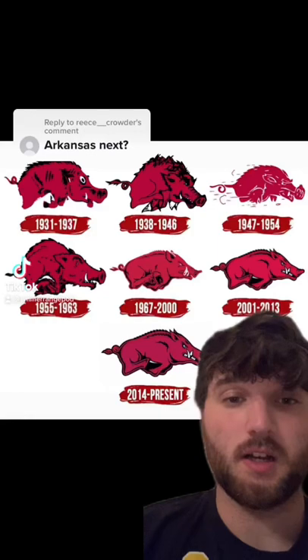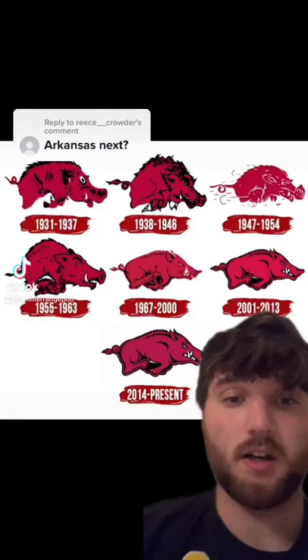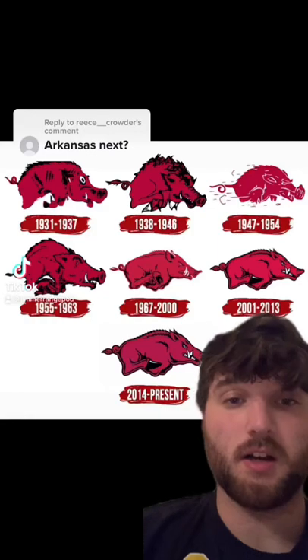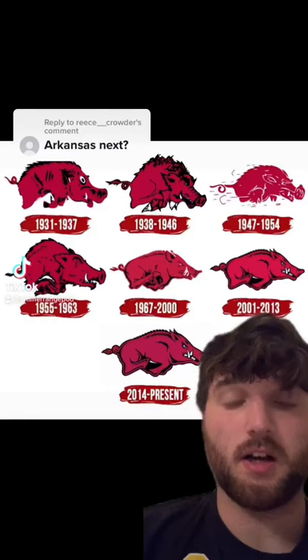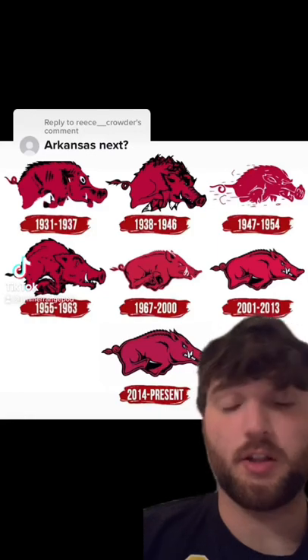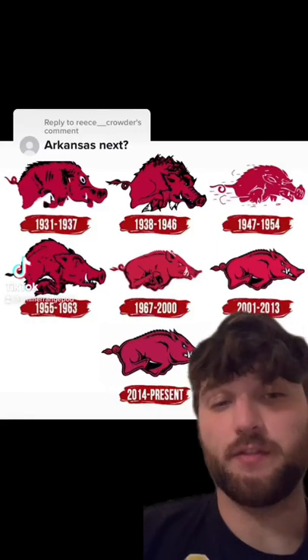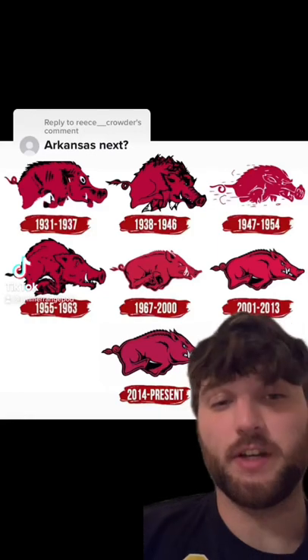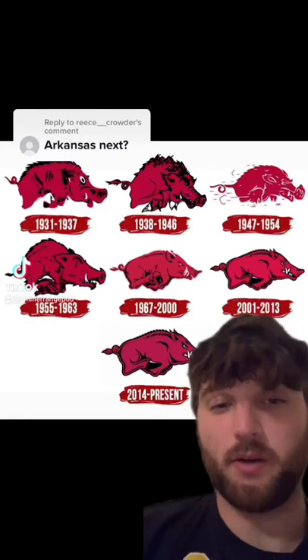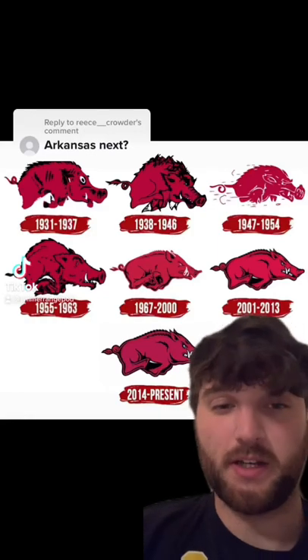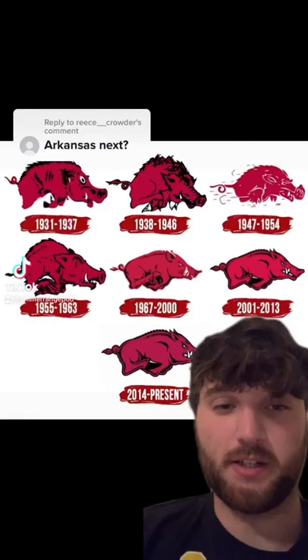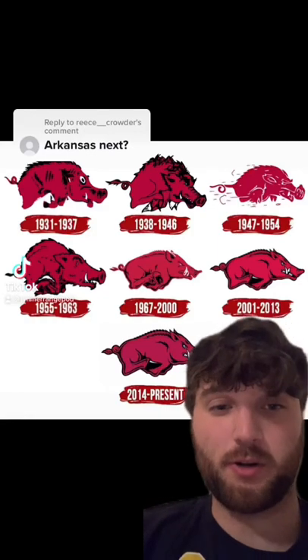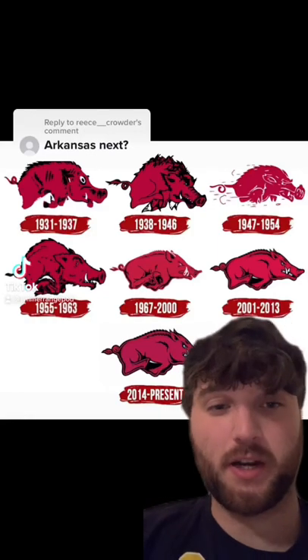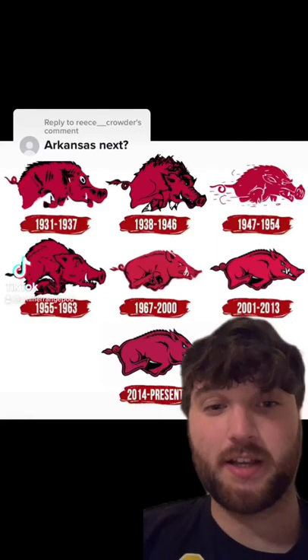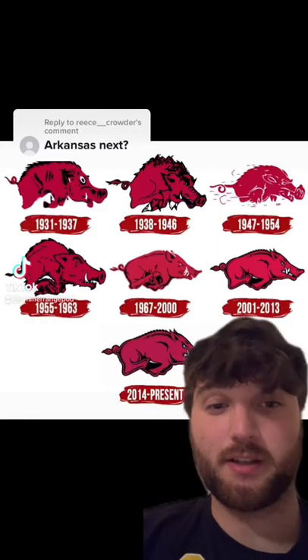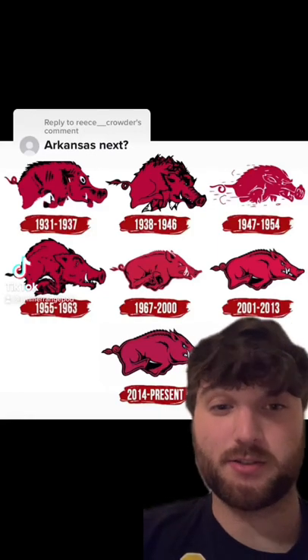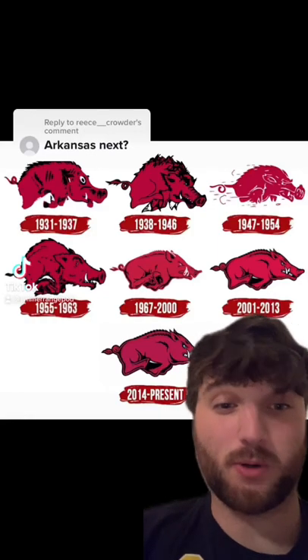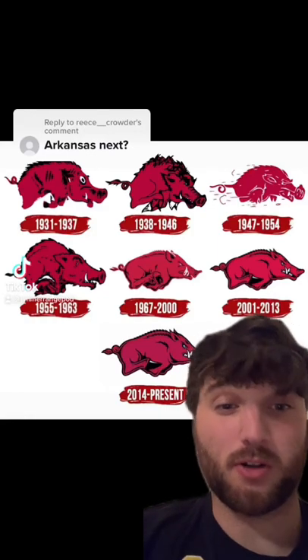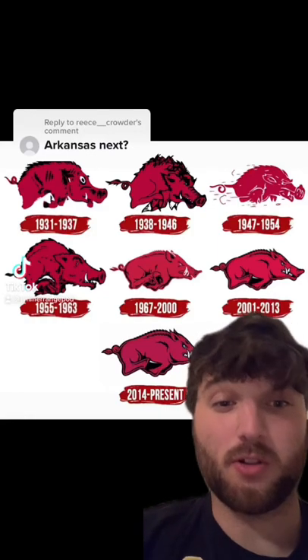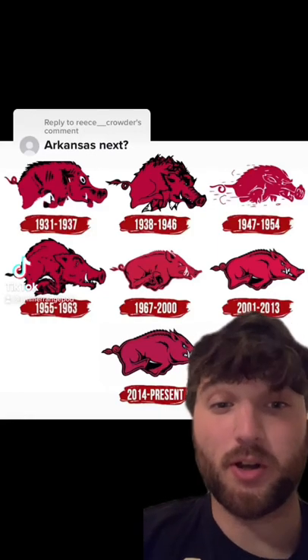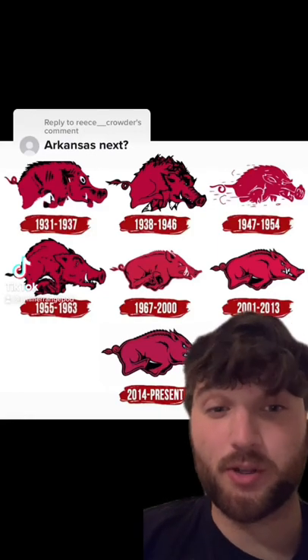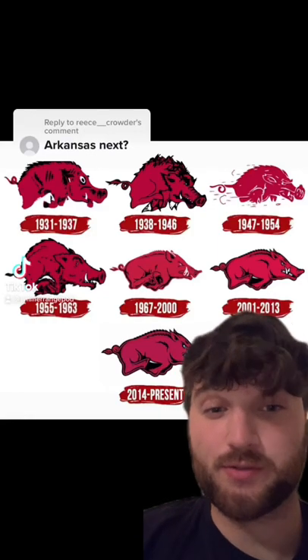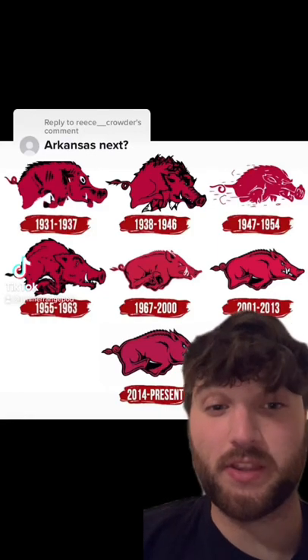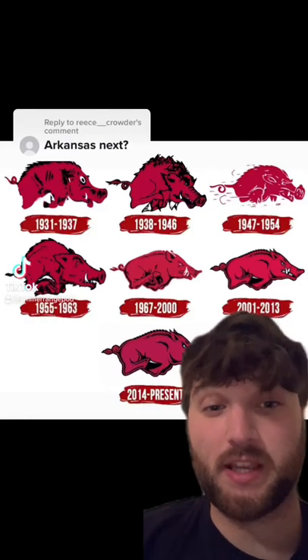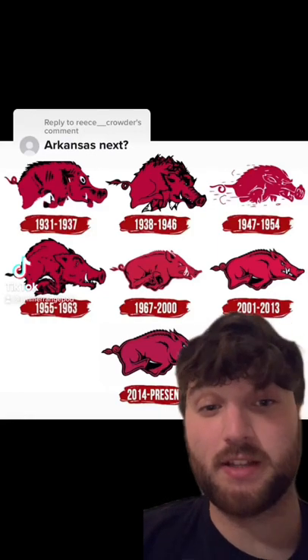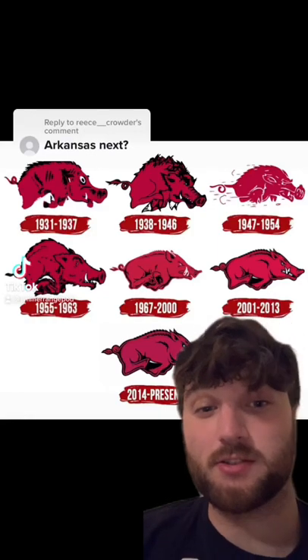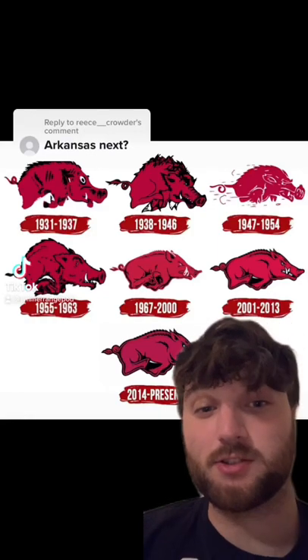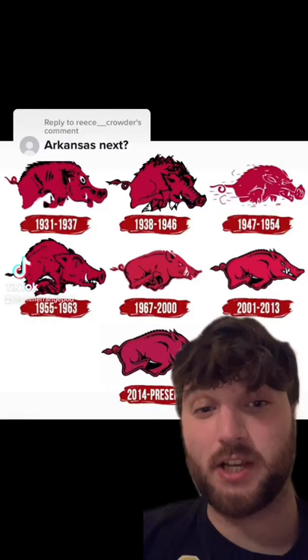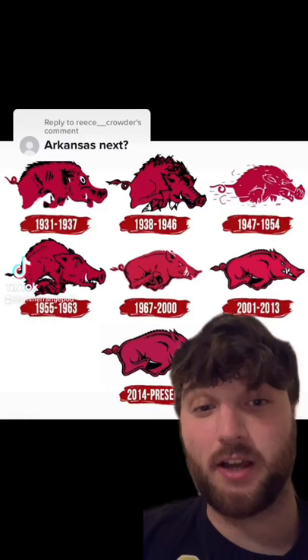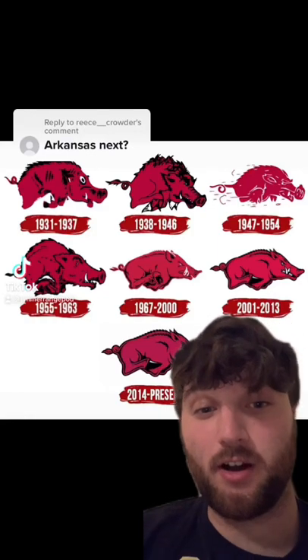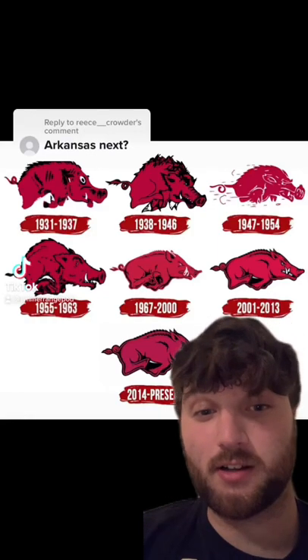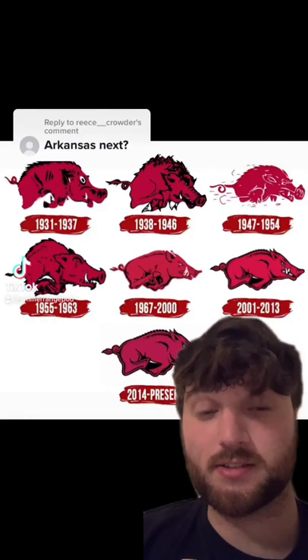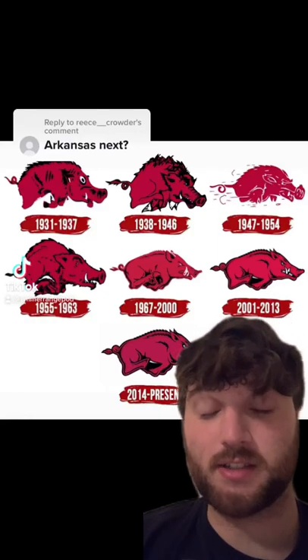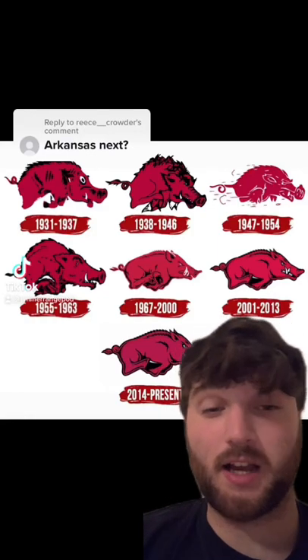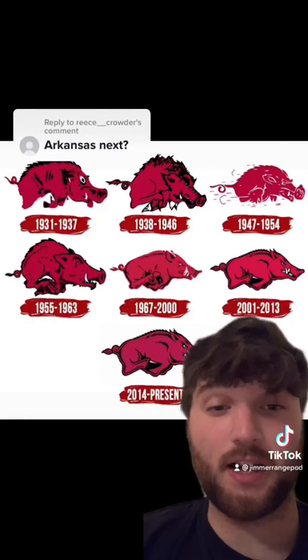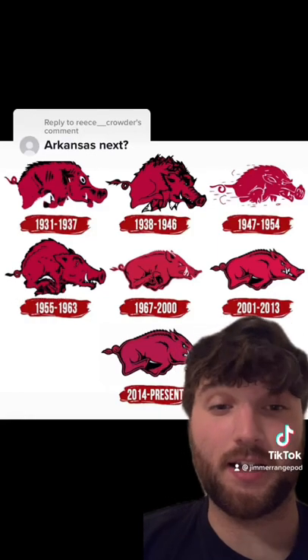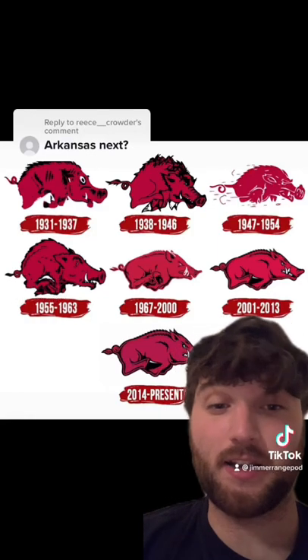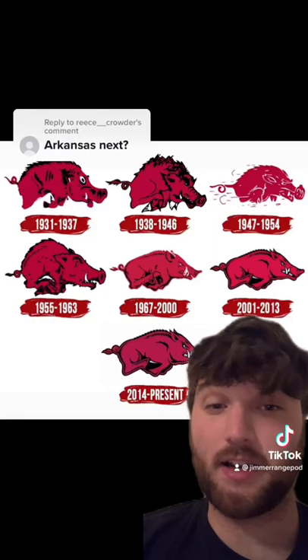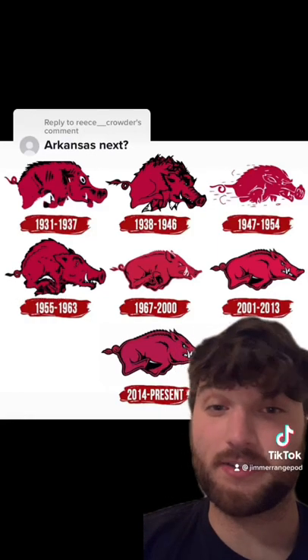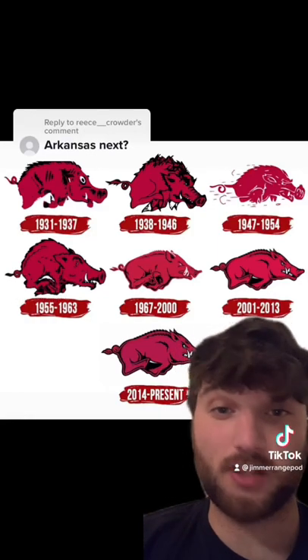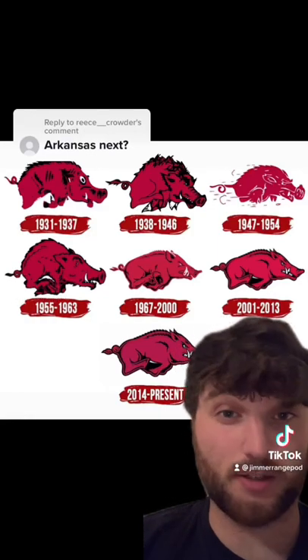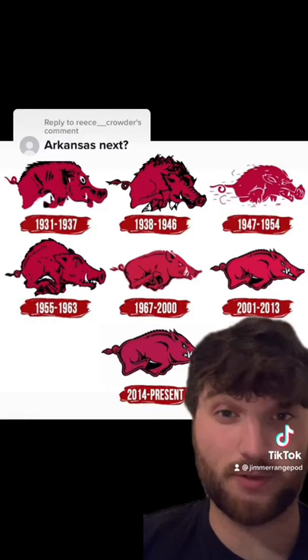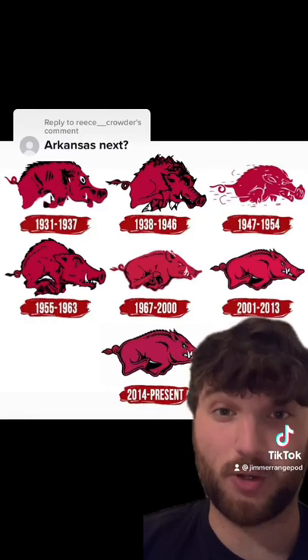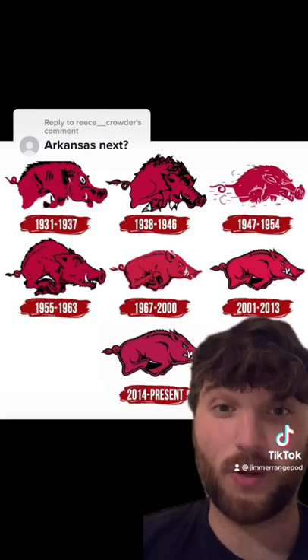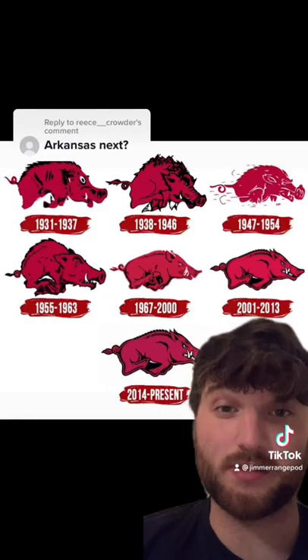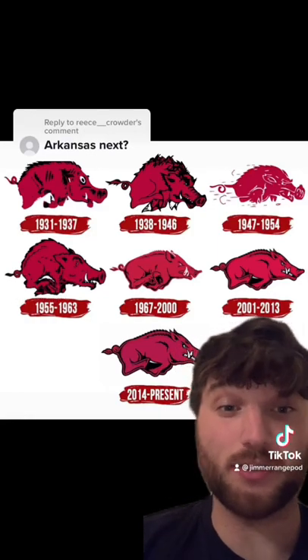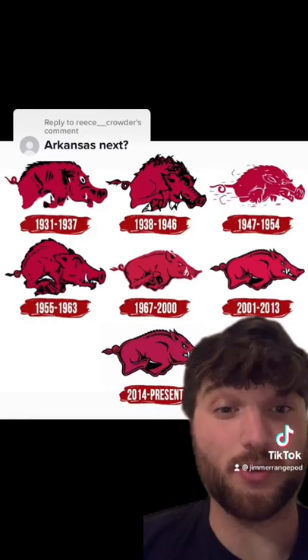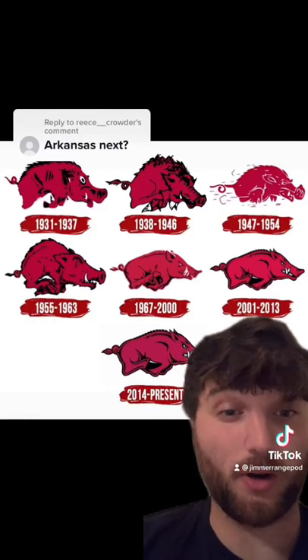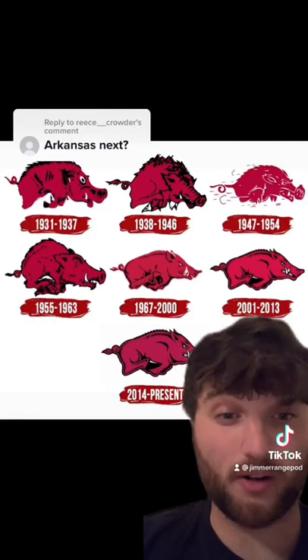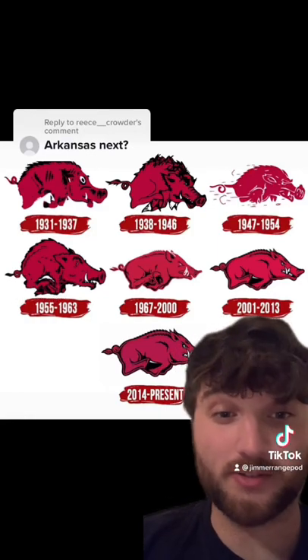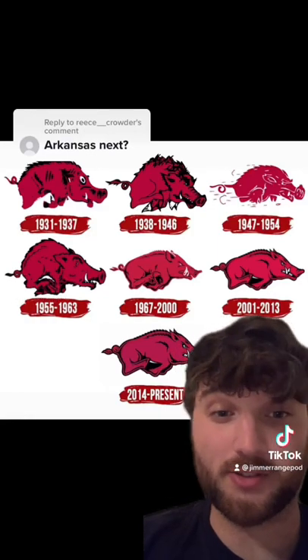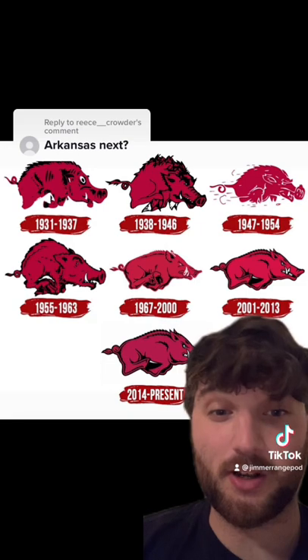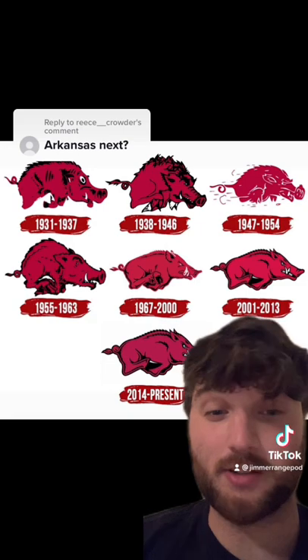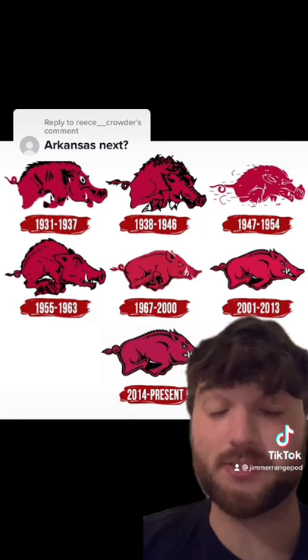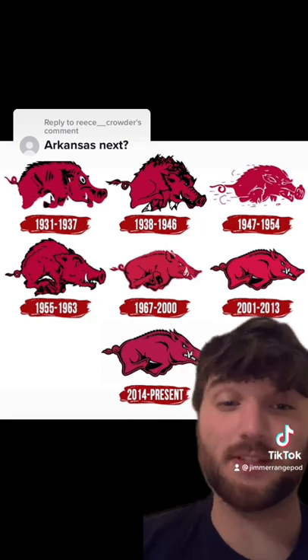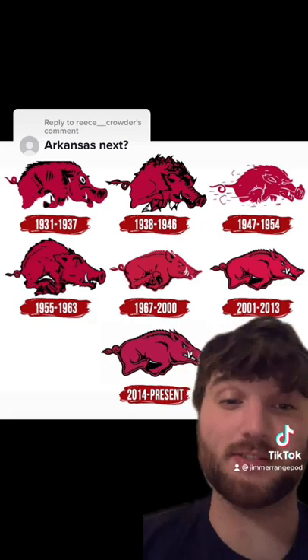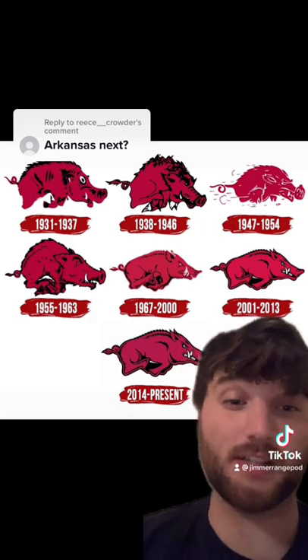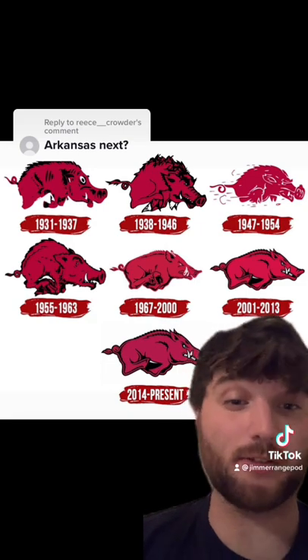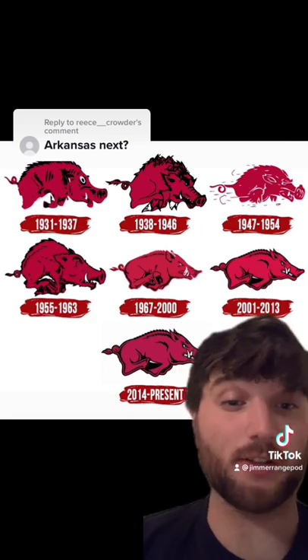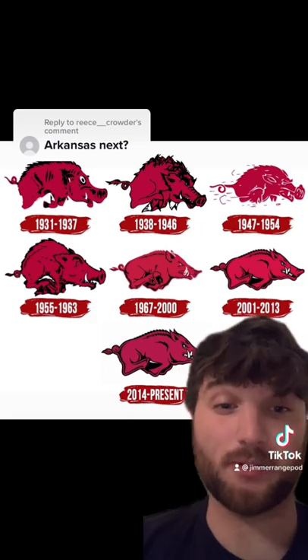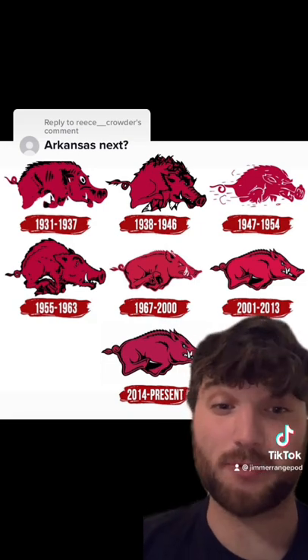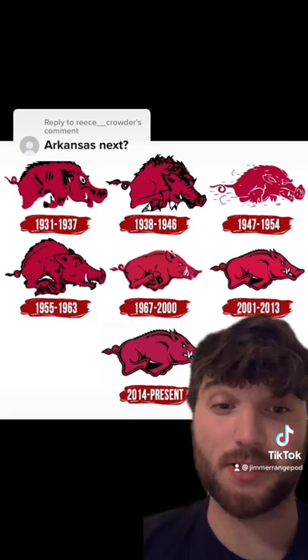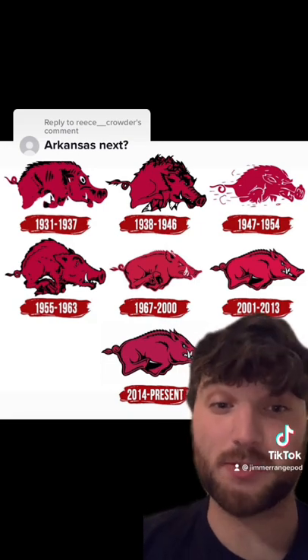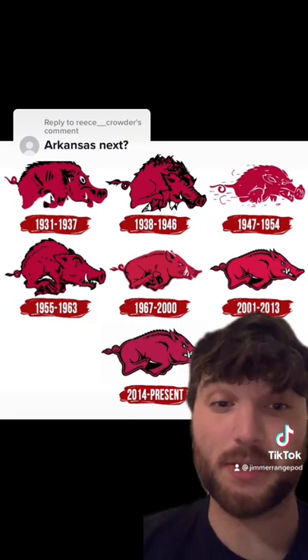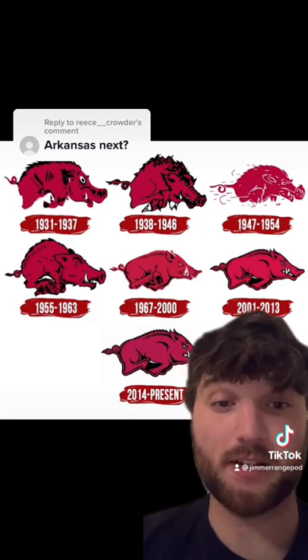On the video I did grading historical logos for the Kansas Jayhawks, I got a ton of requests to do Arkansas, so let's take a look at the Razorbacks.